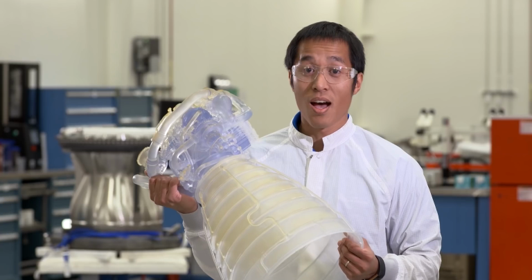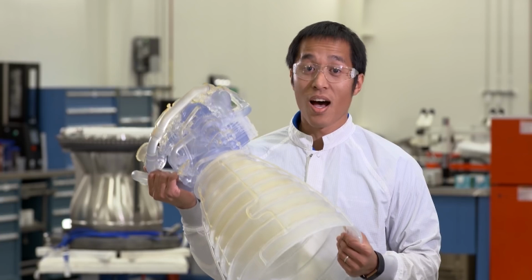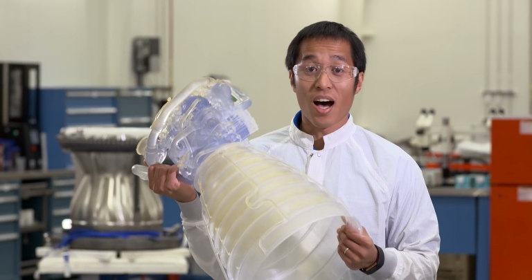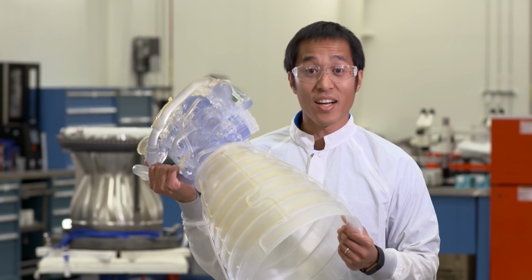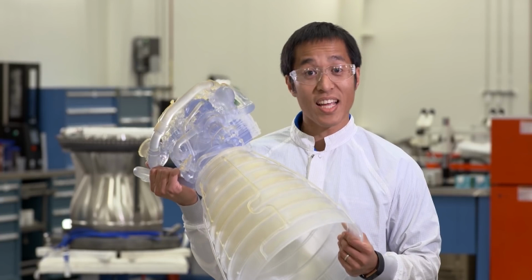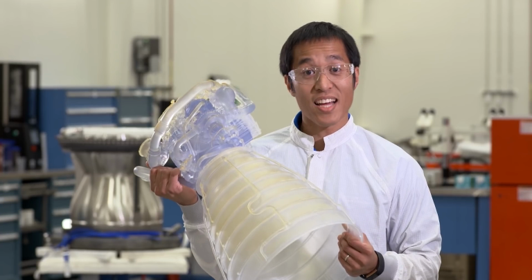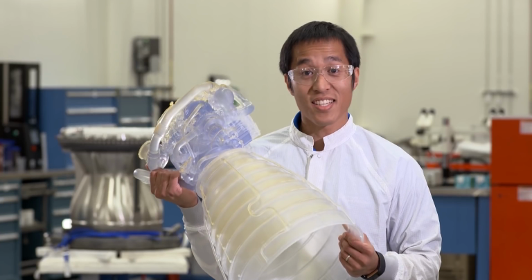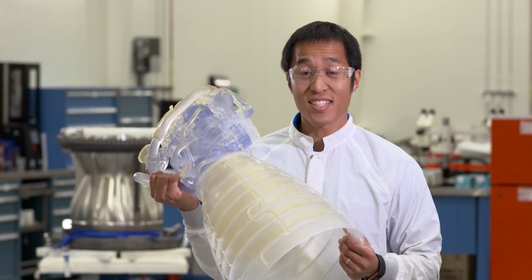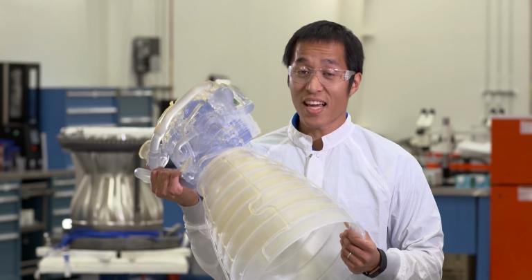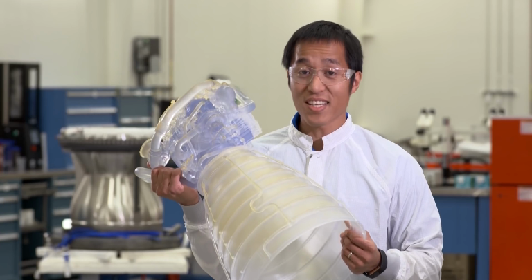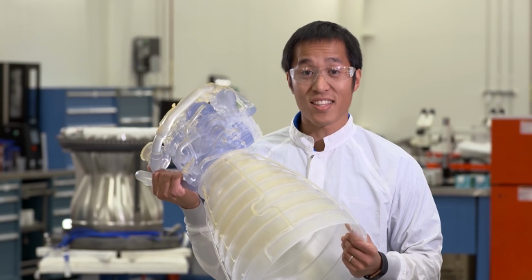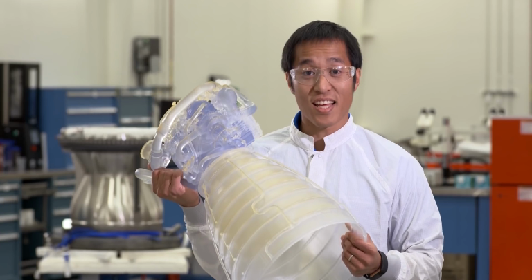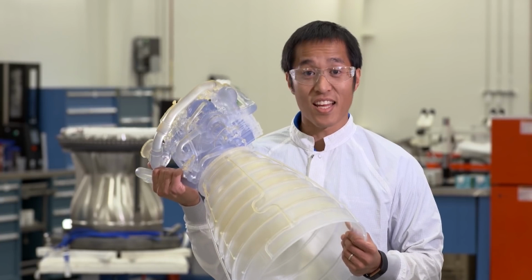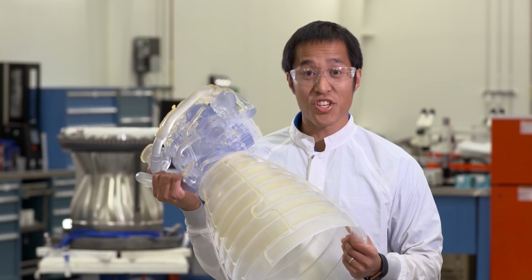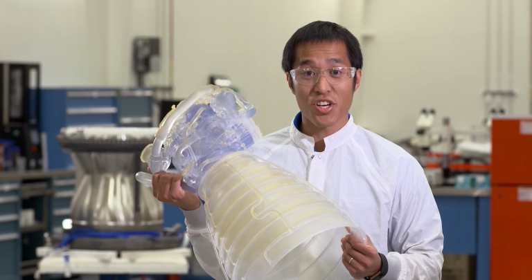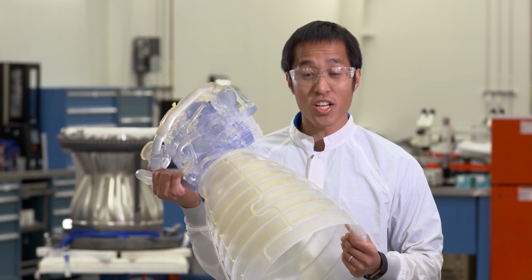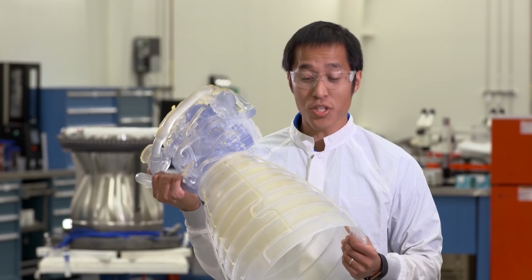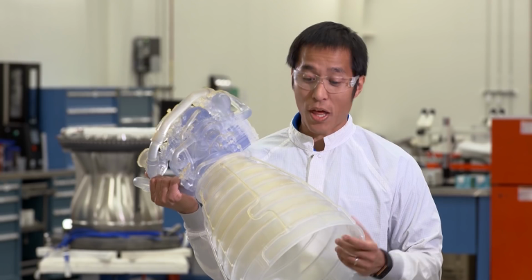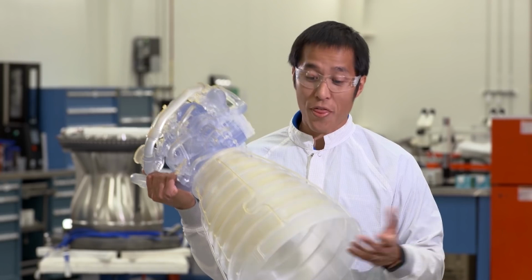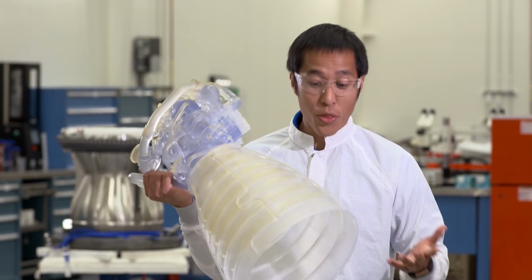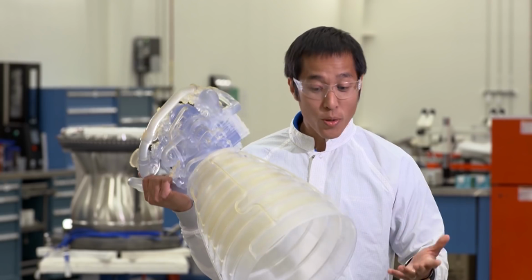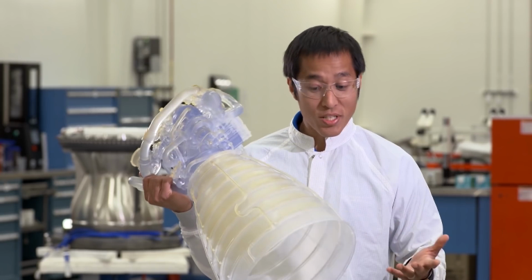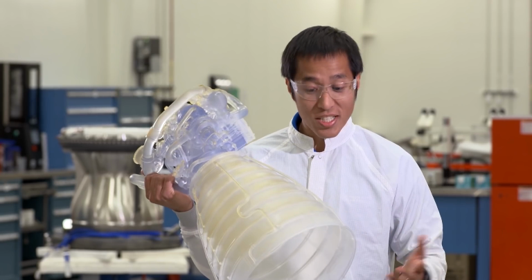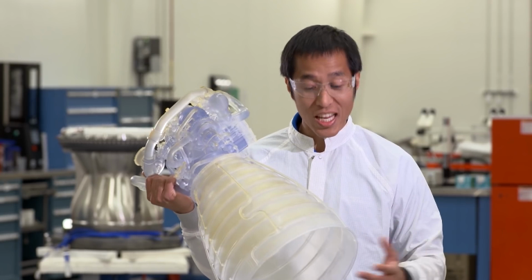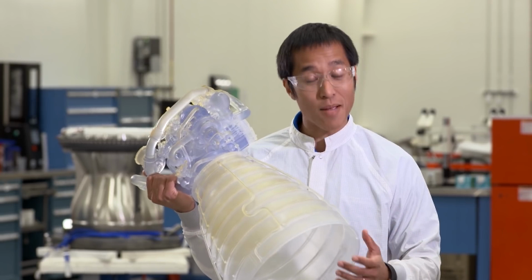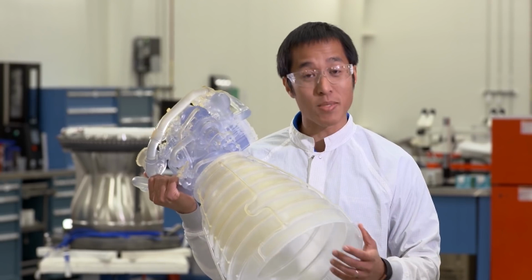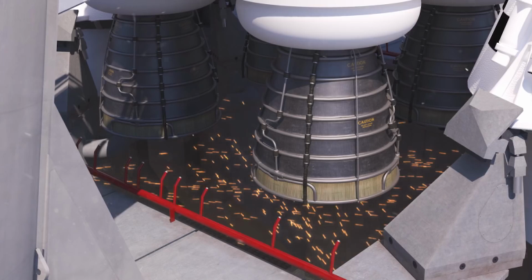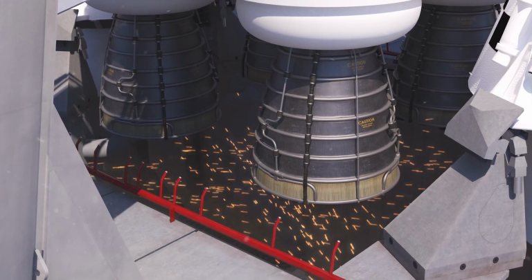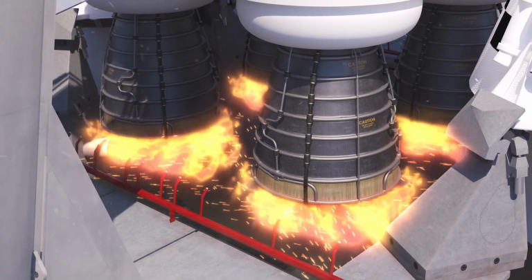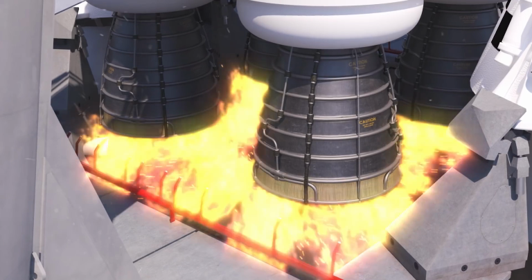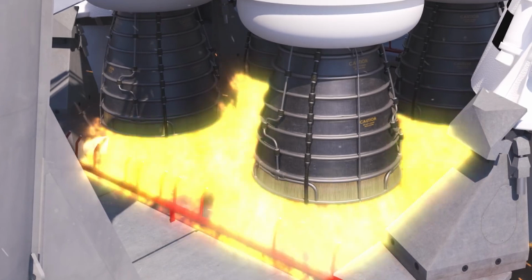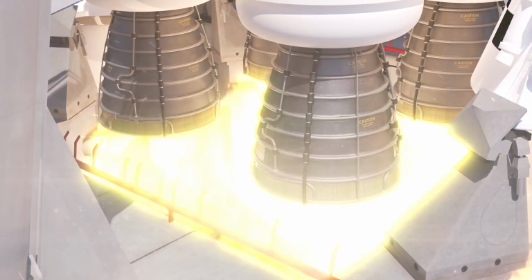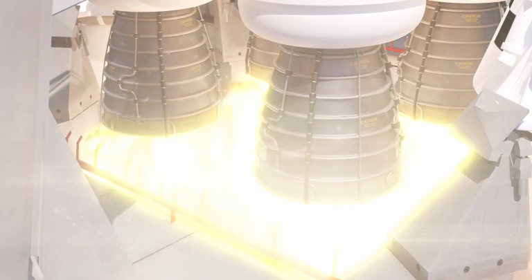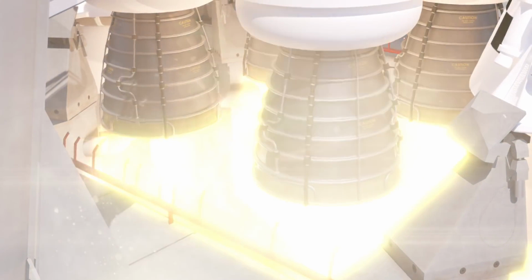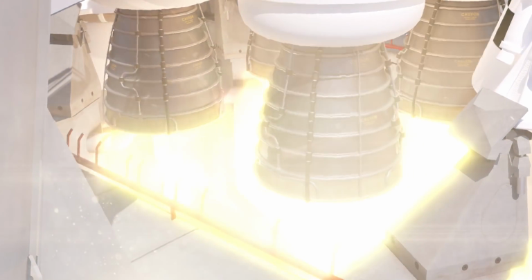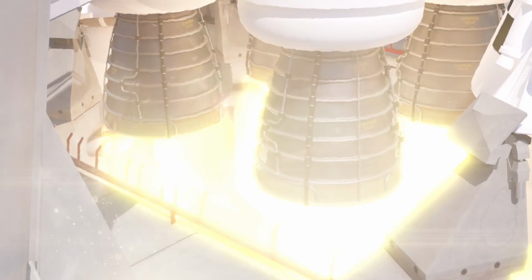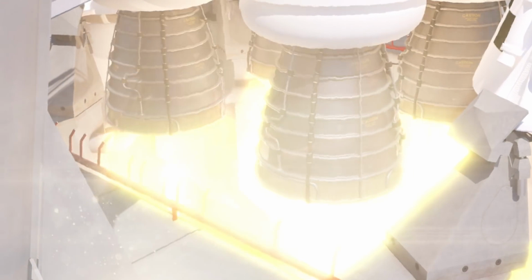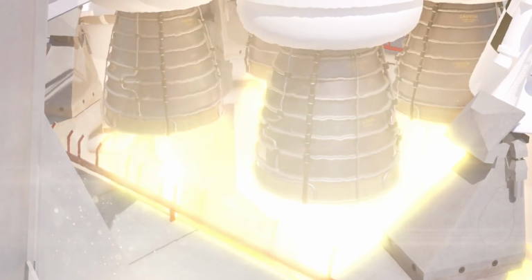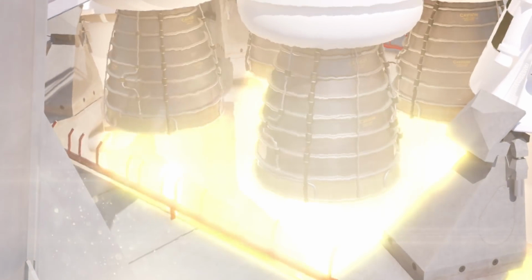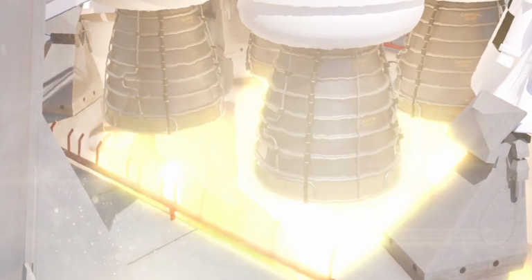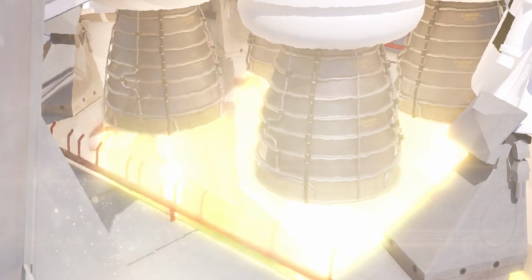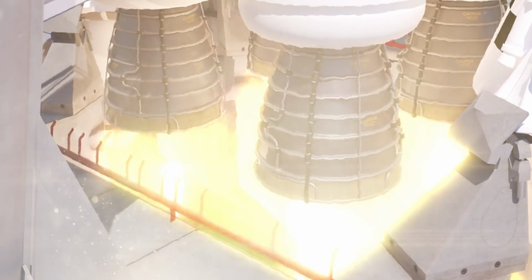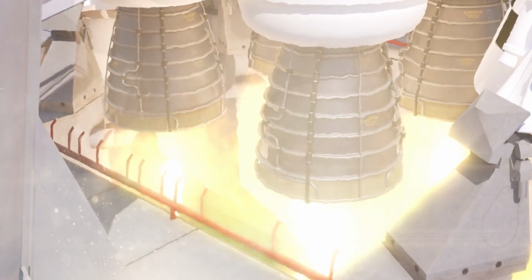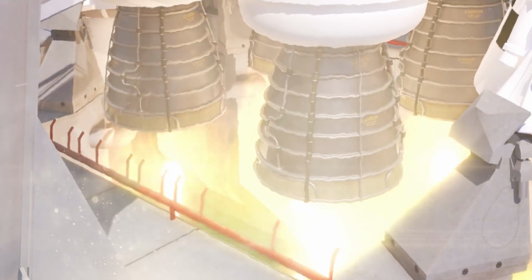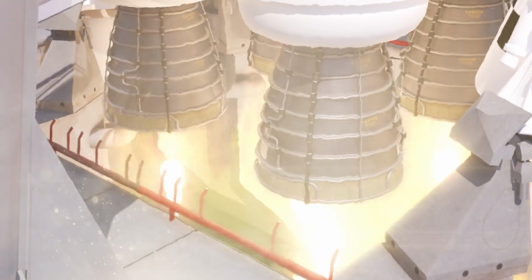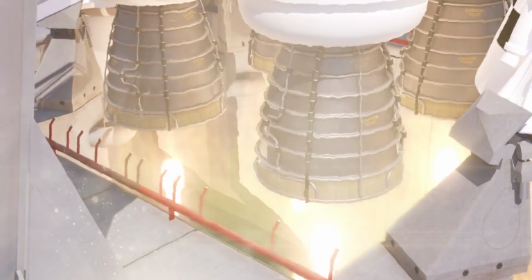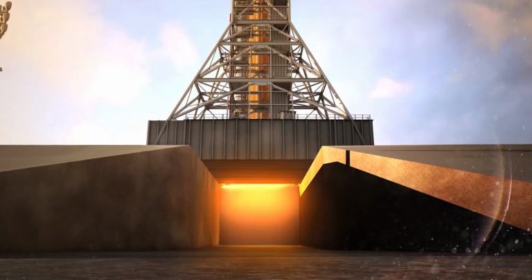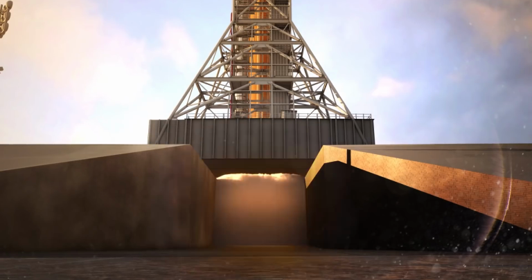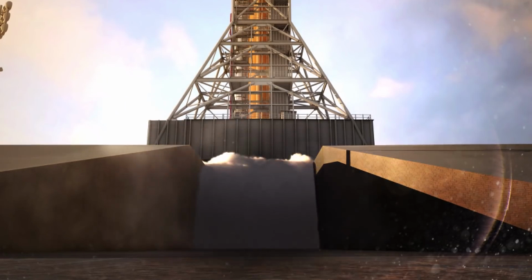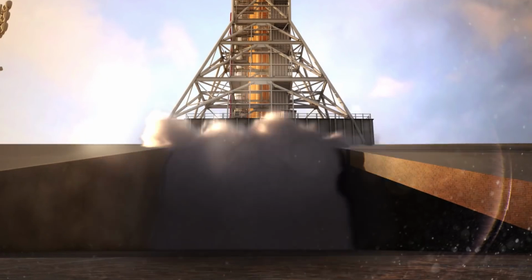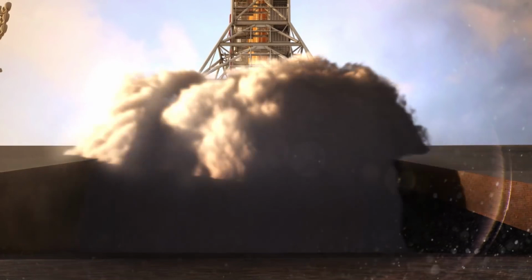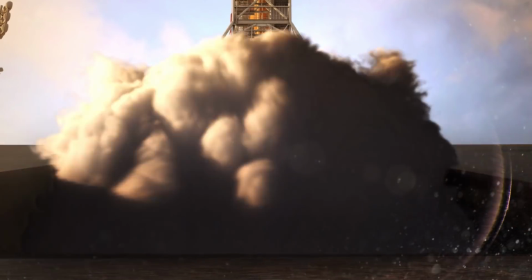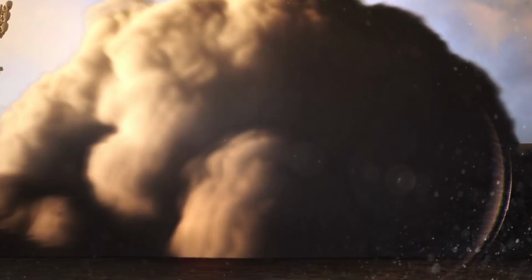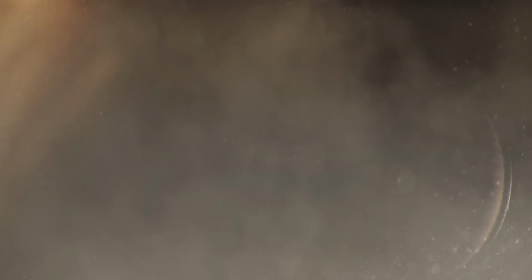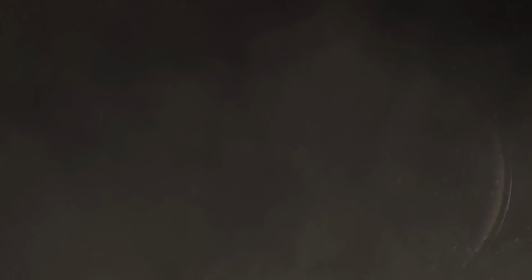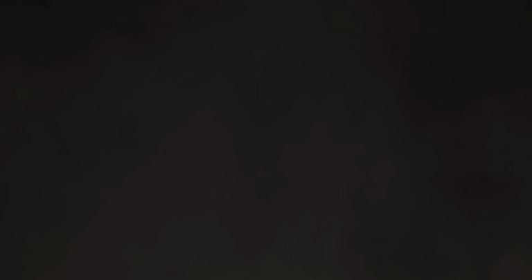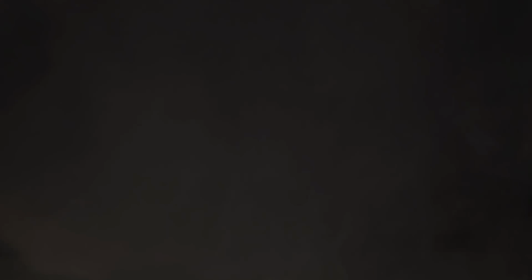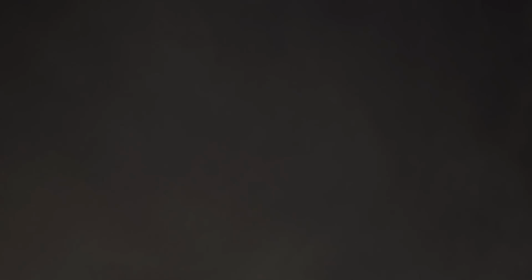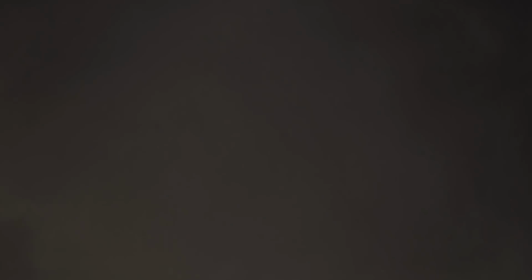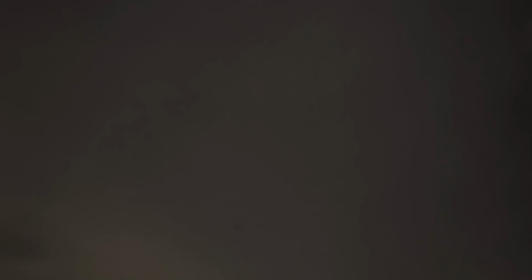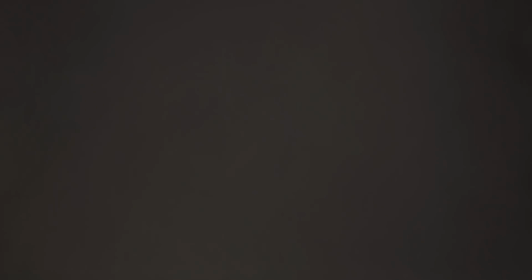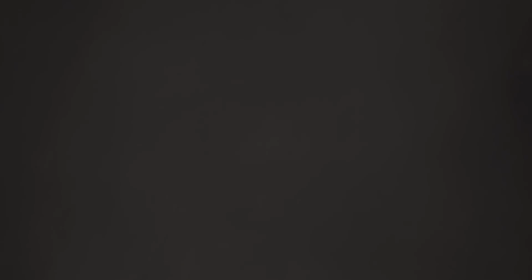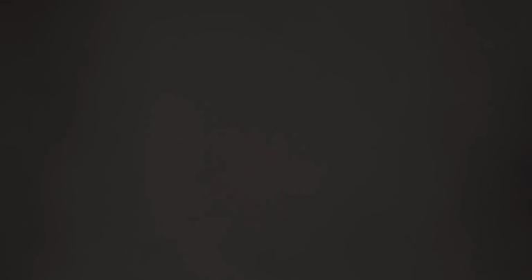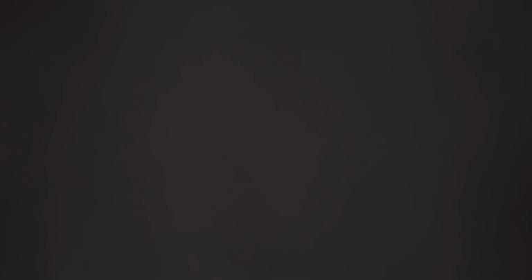Hot gases exit the engine nozzle at 13 times the speed of sound — fast enough to travel from Los Angeles to New York in 15 minutes.